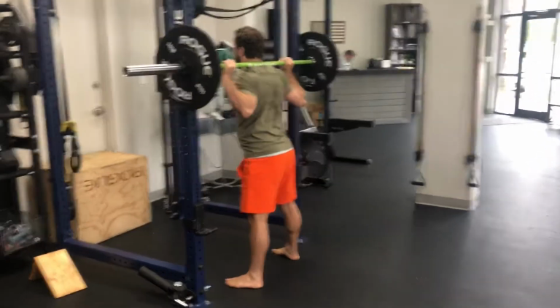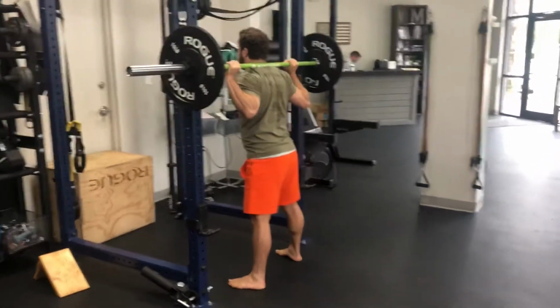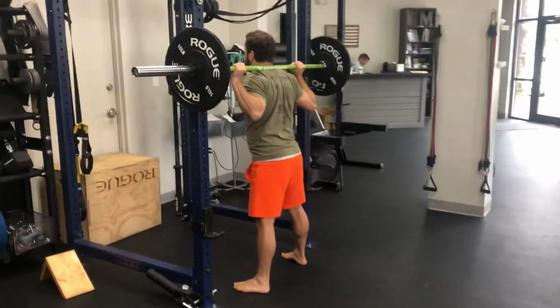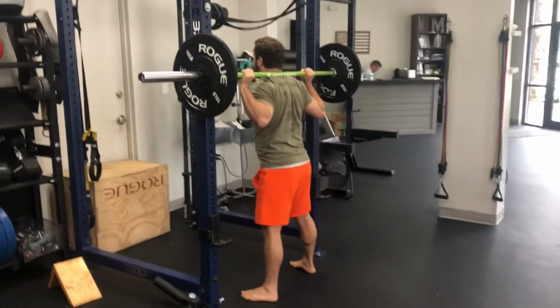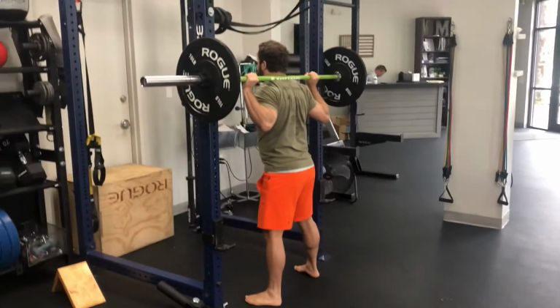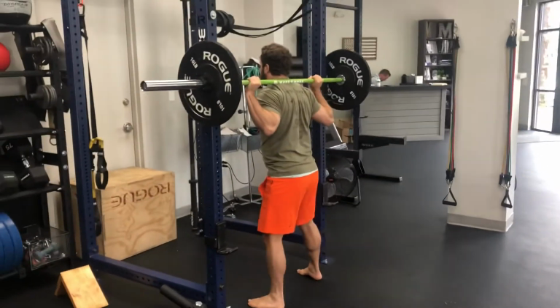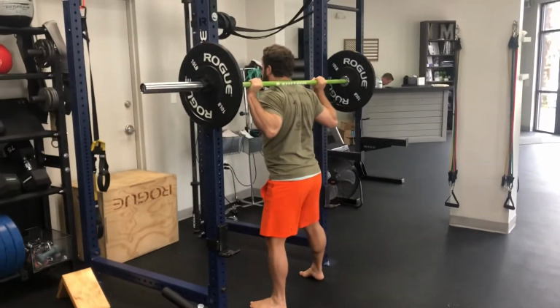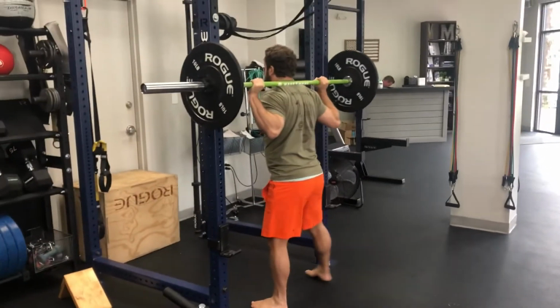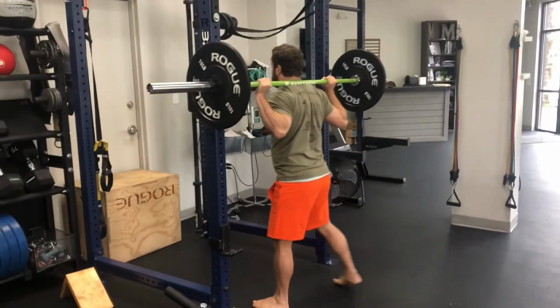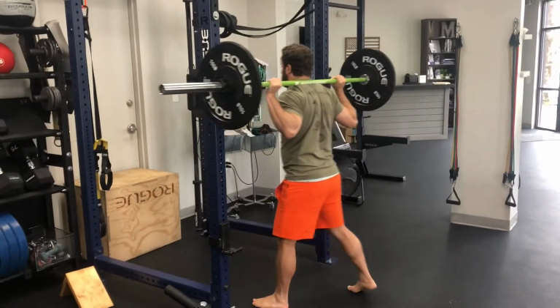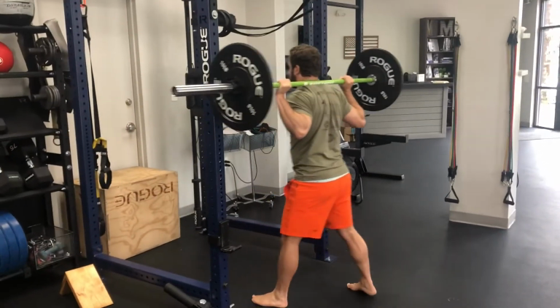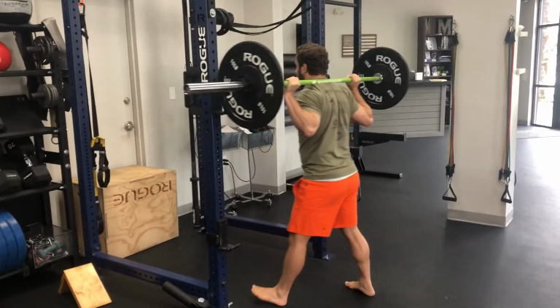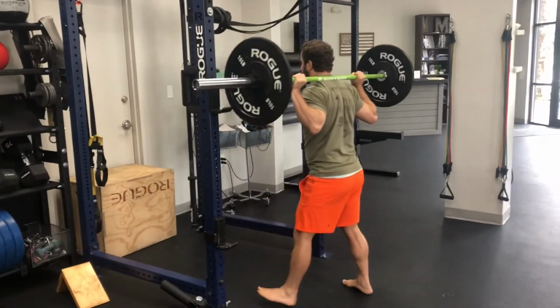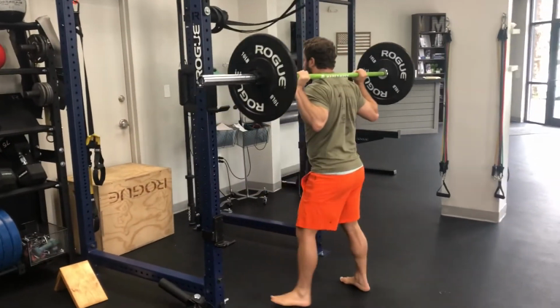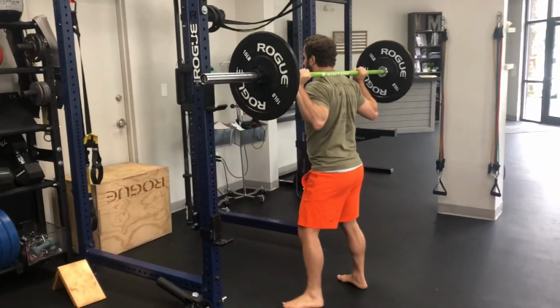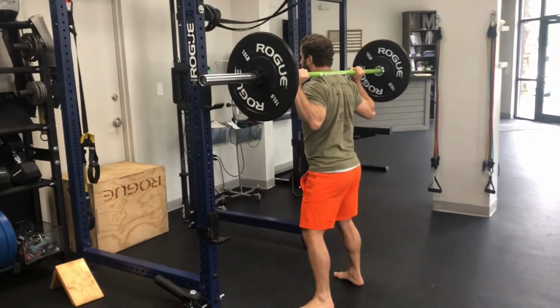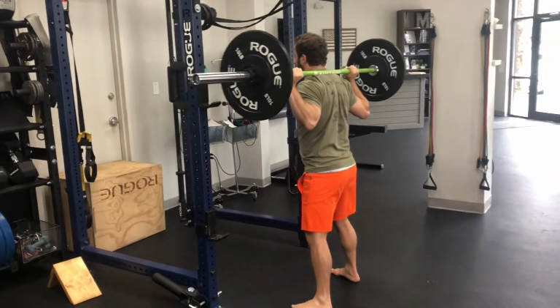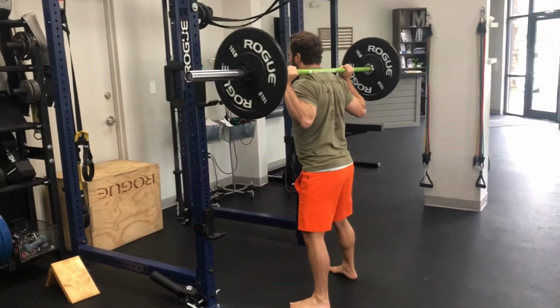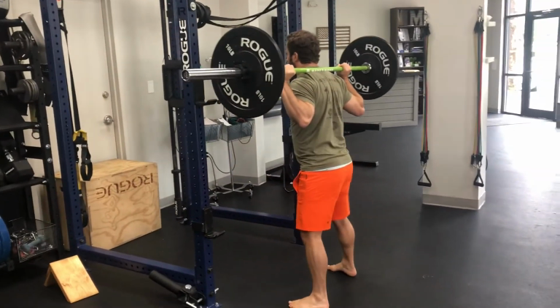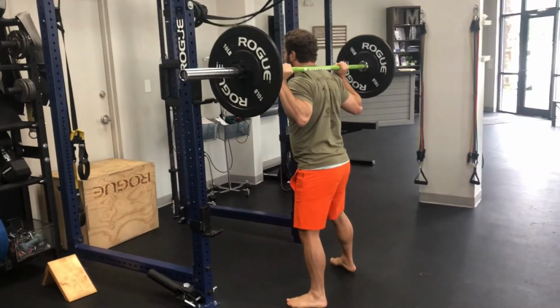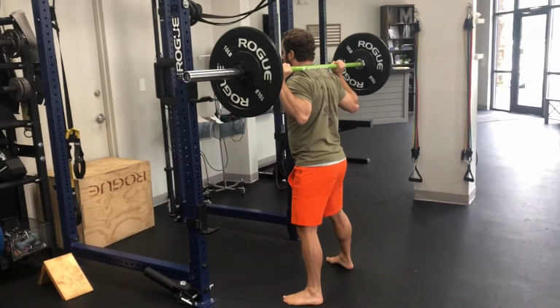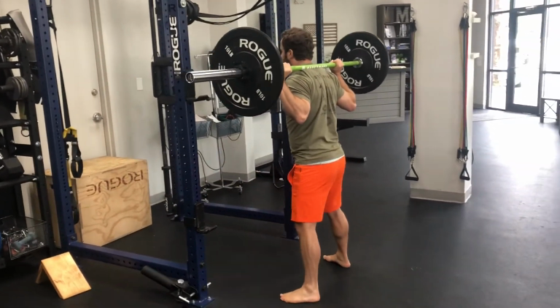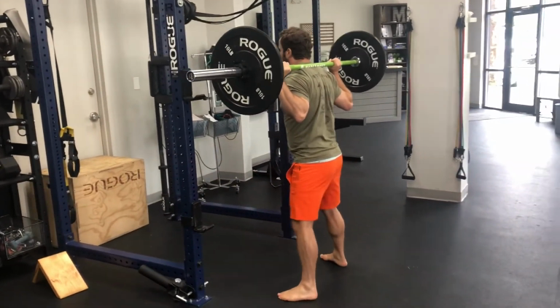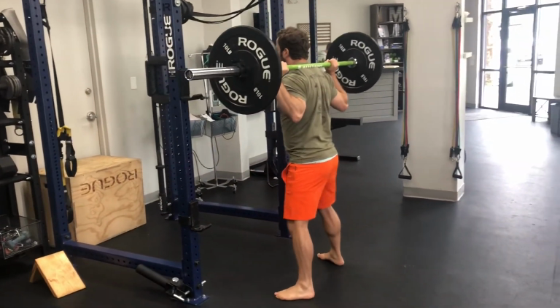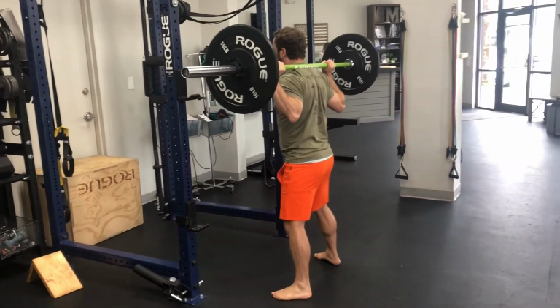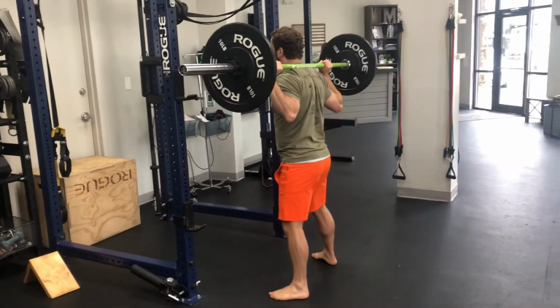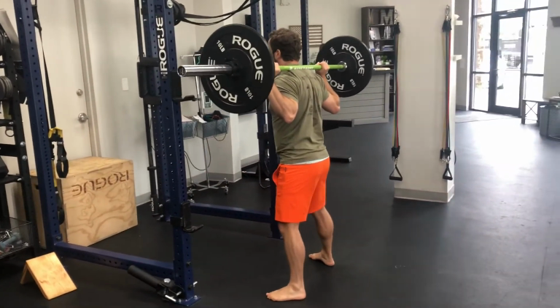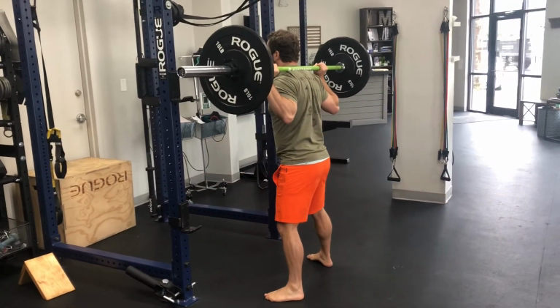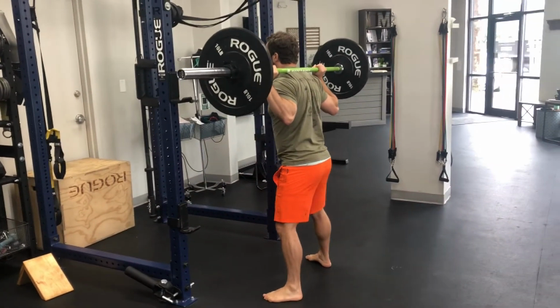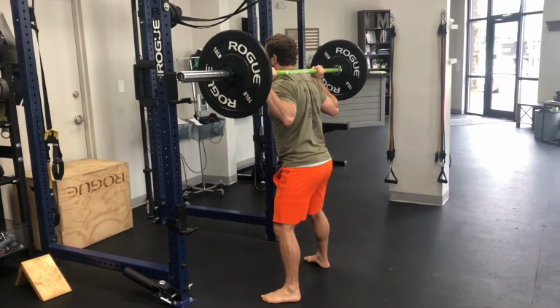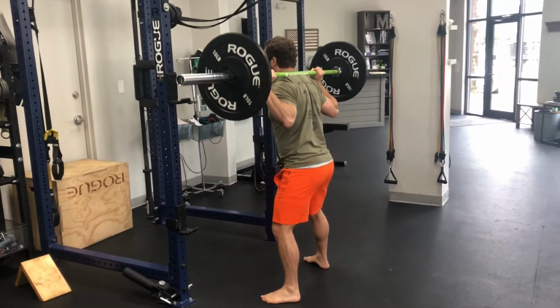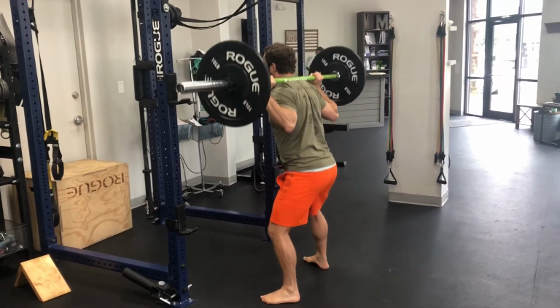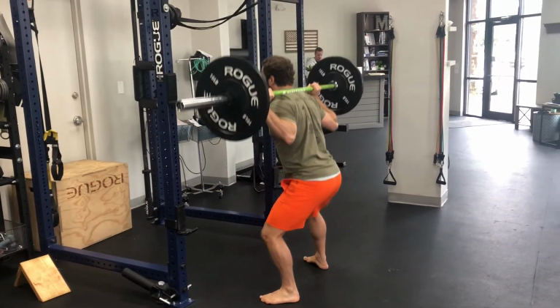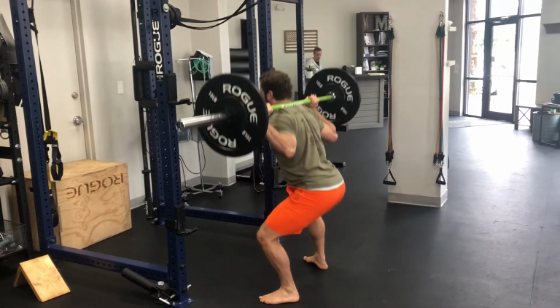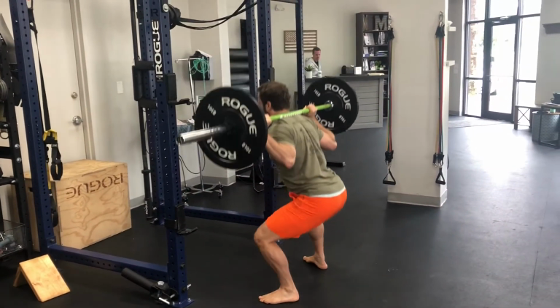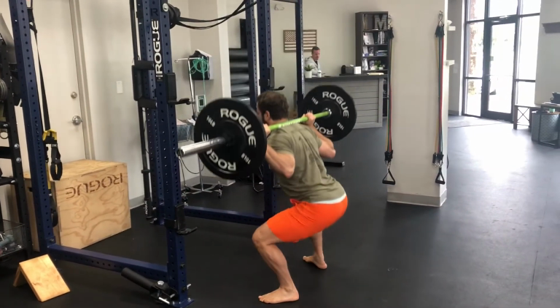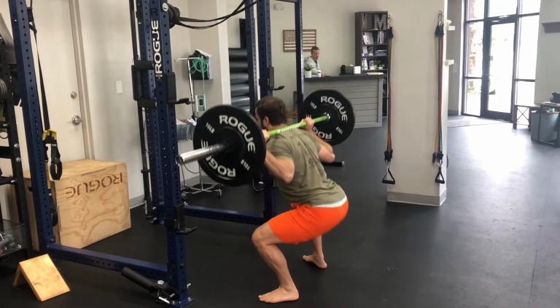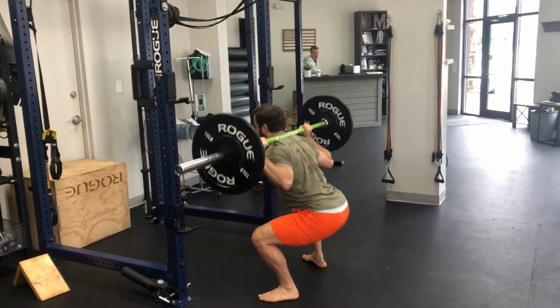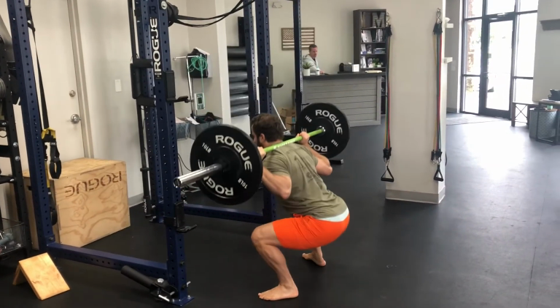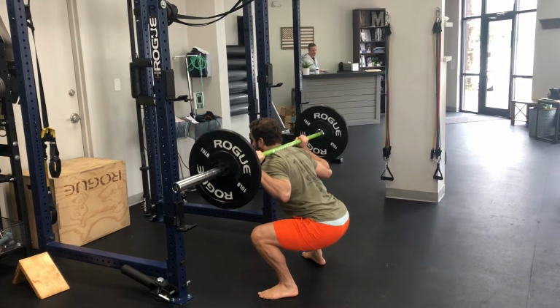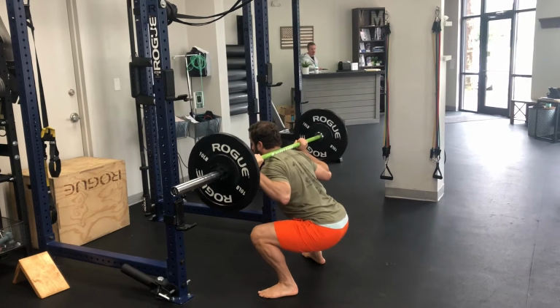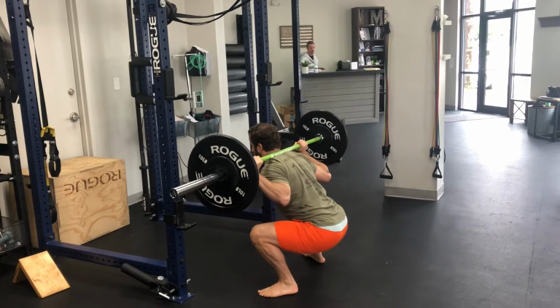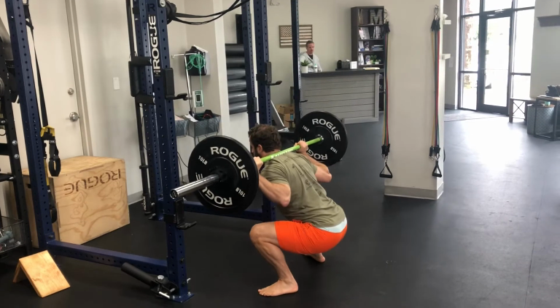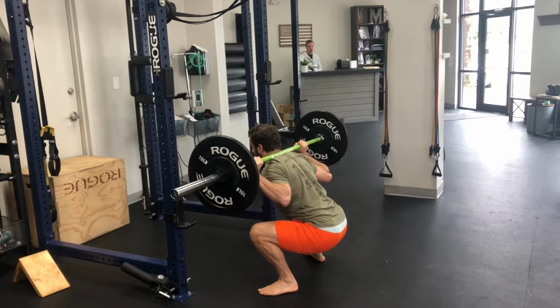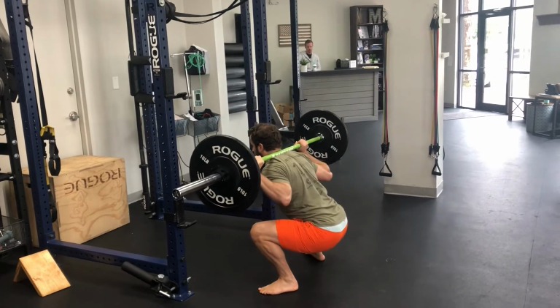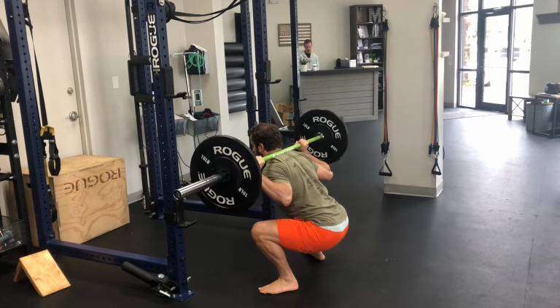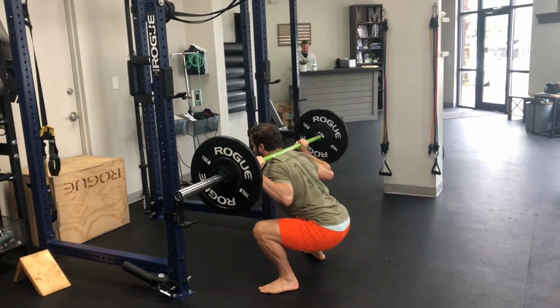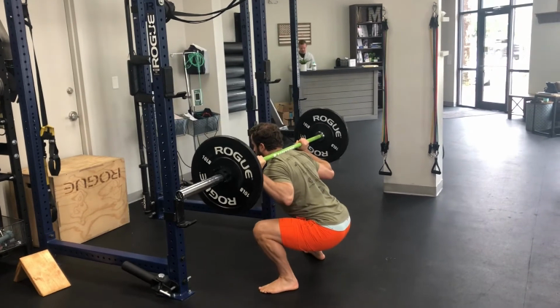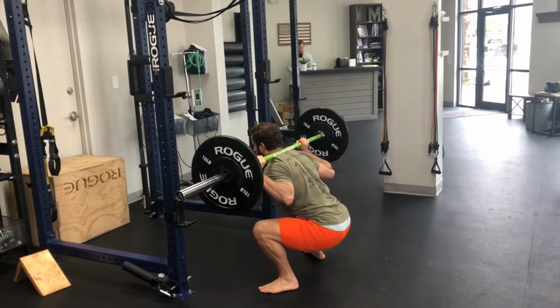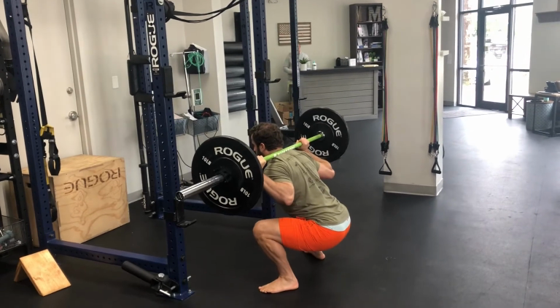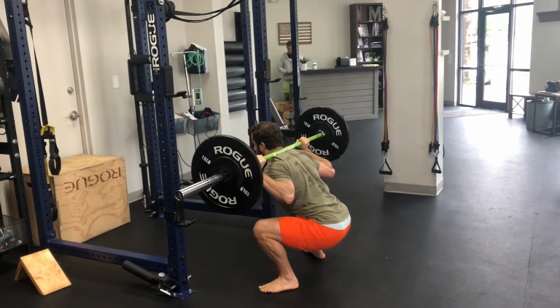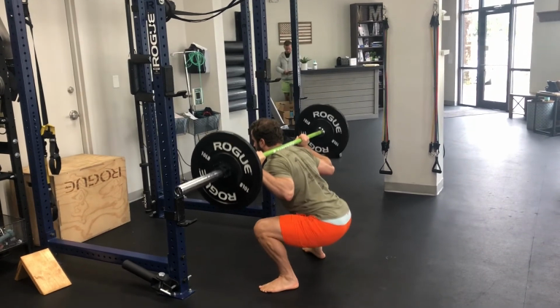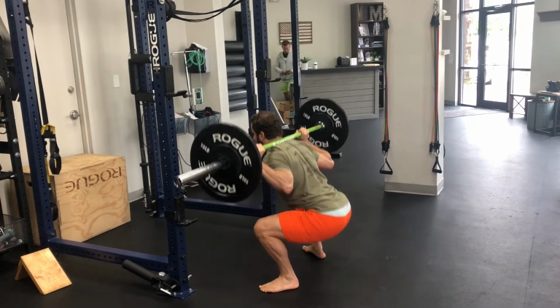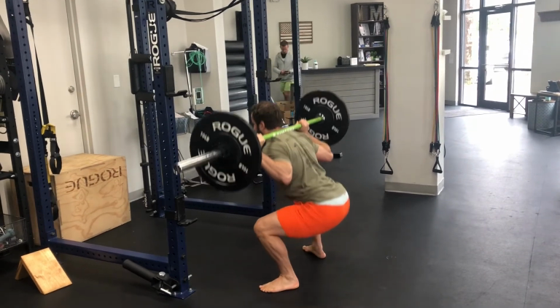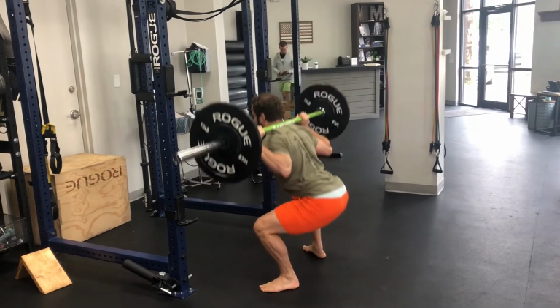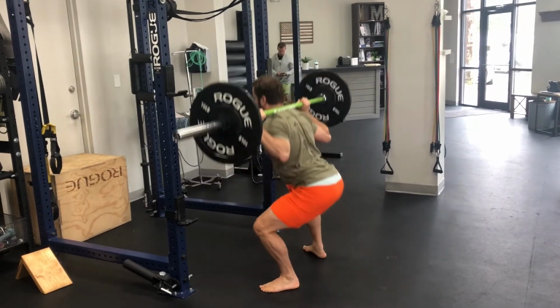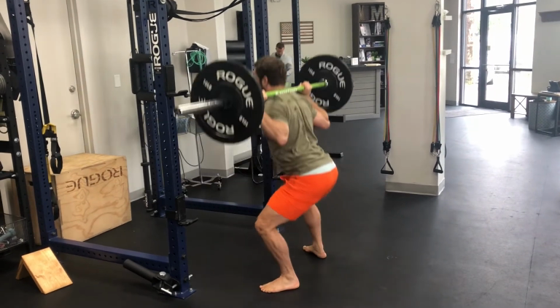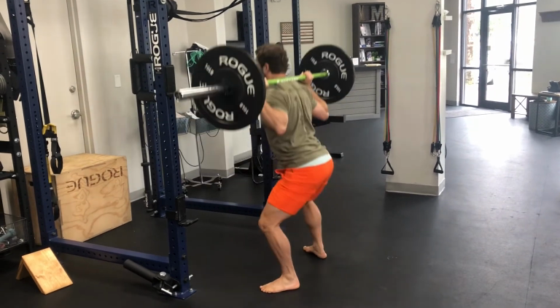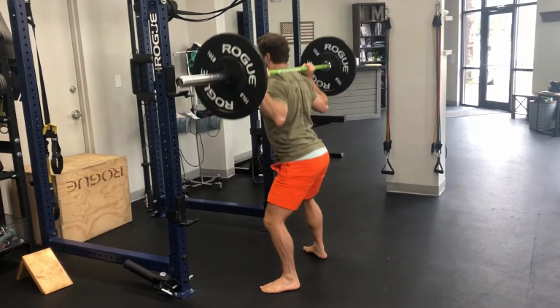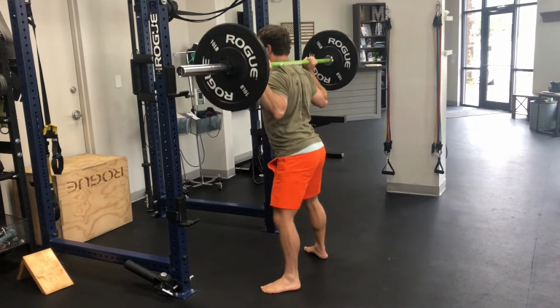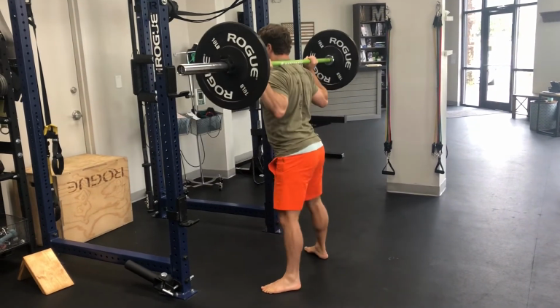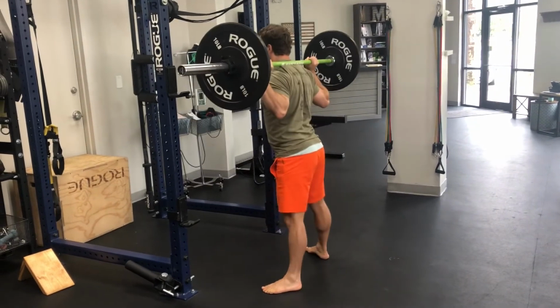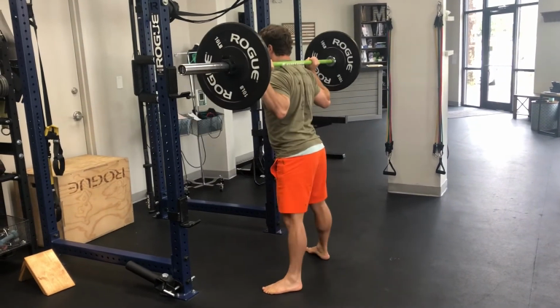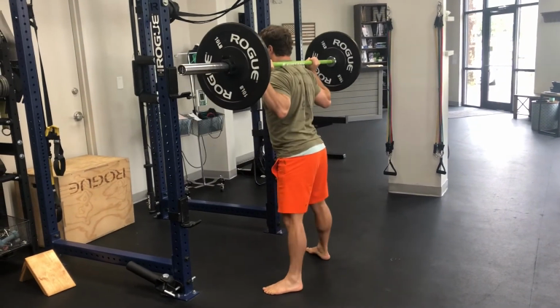Stand up, a couple steps back, get that squat stance. Hips go below your knees. Back up.